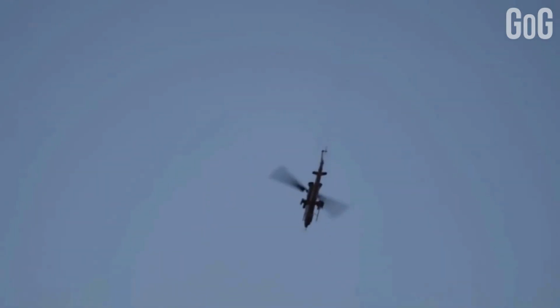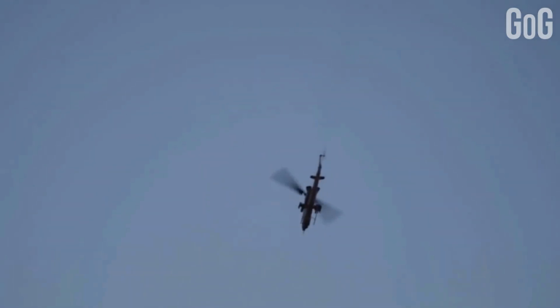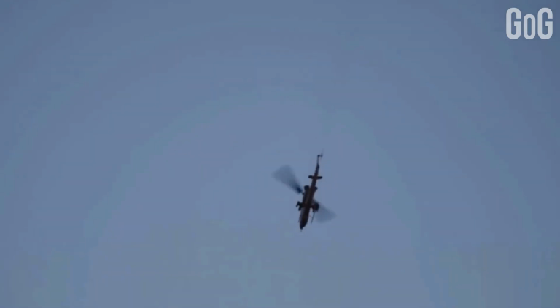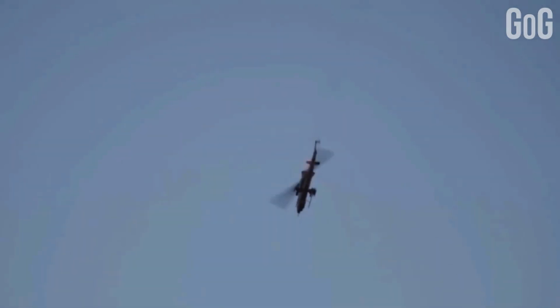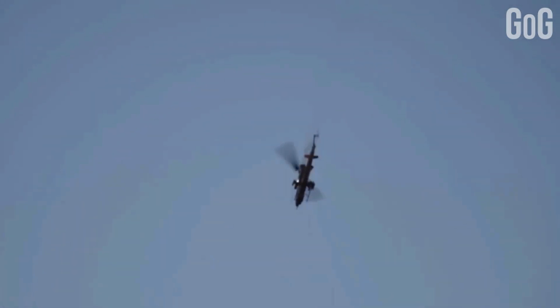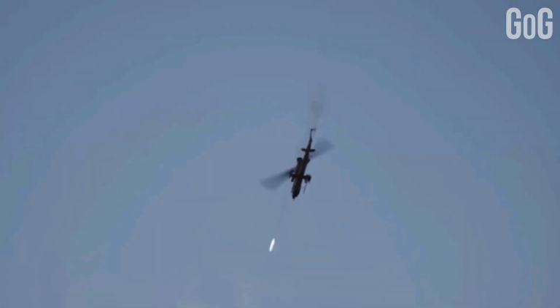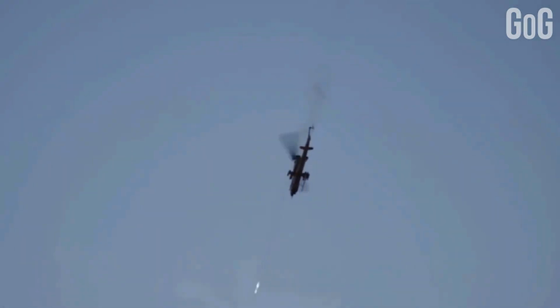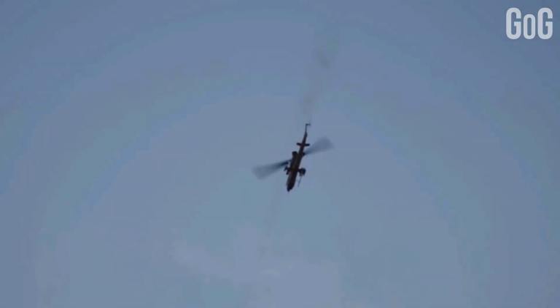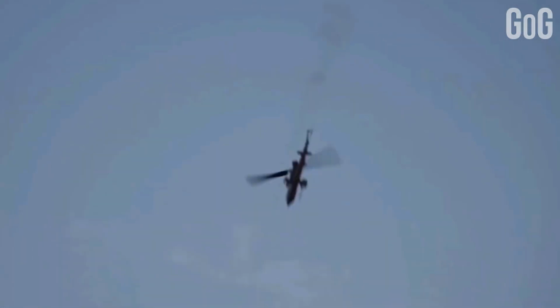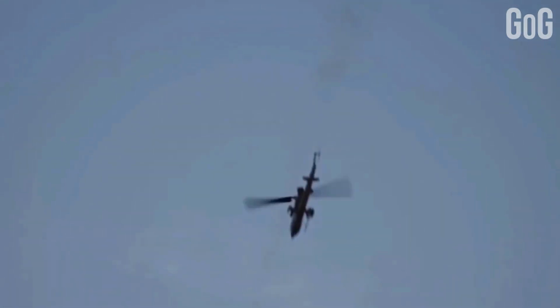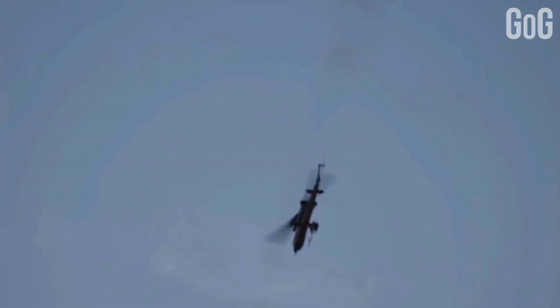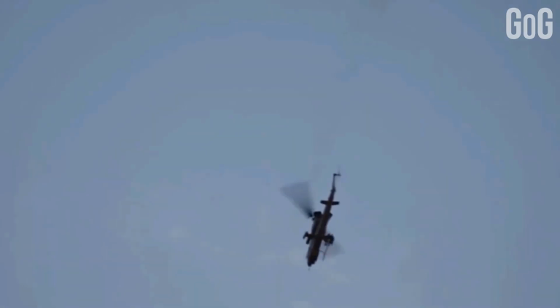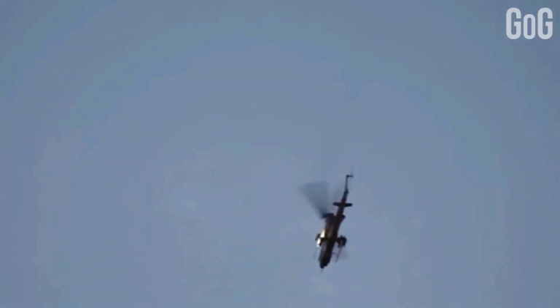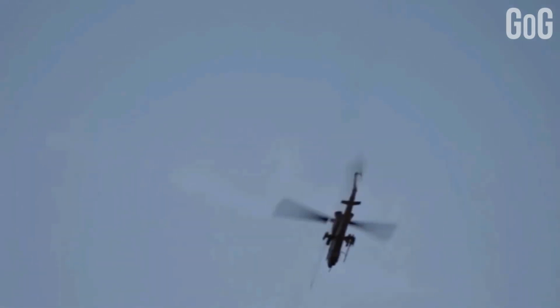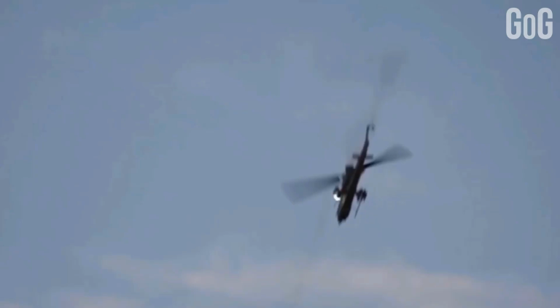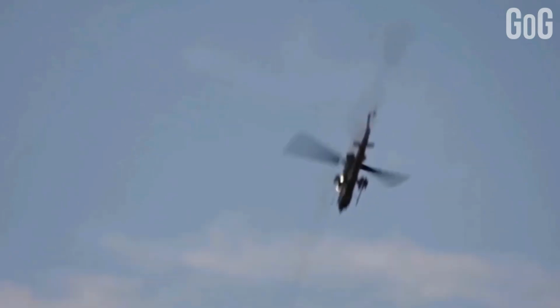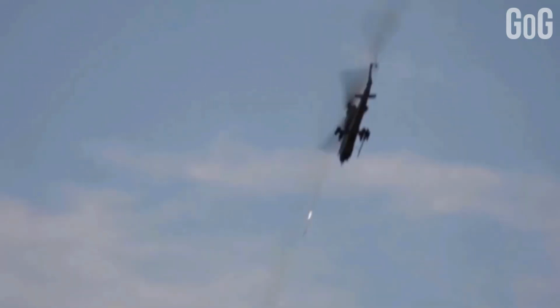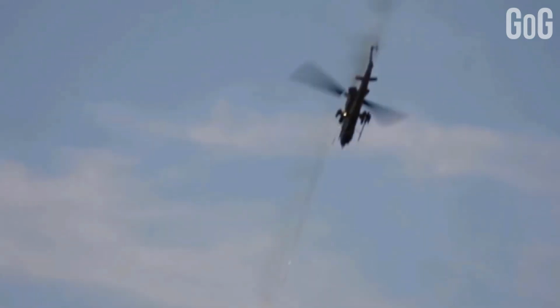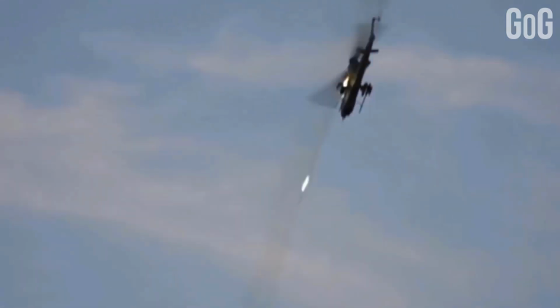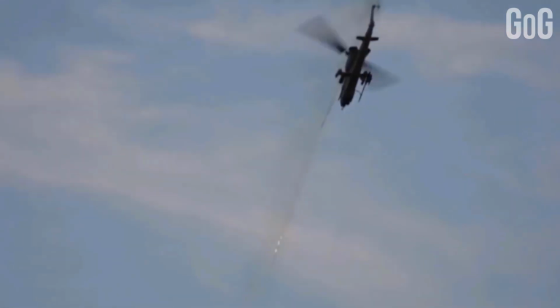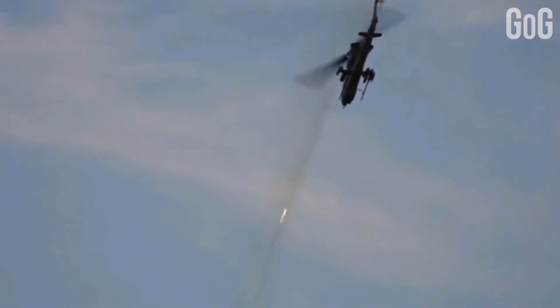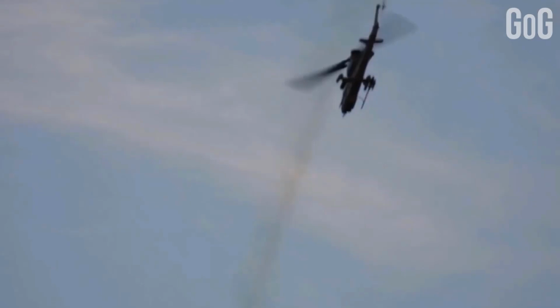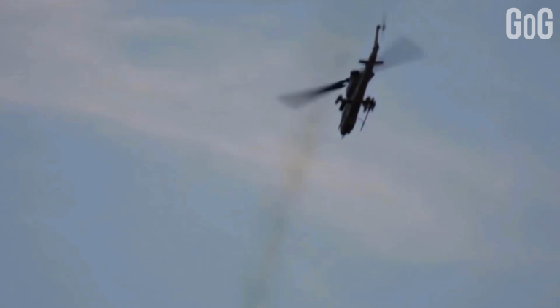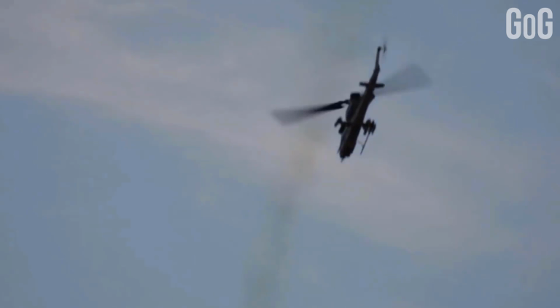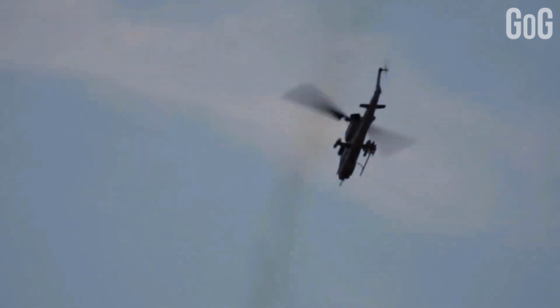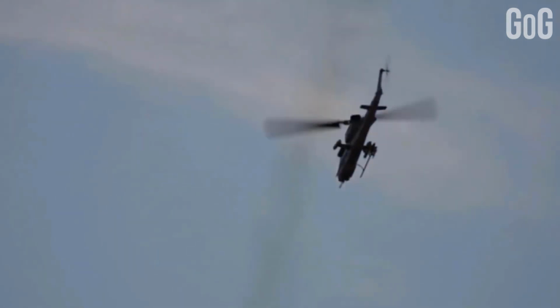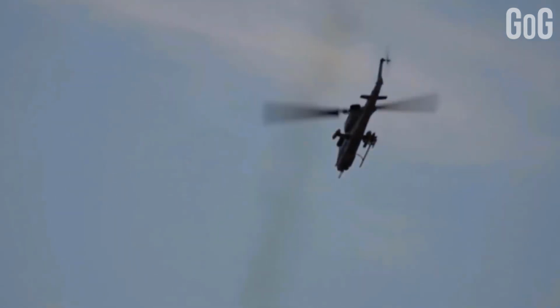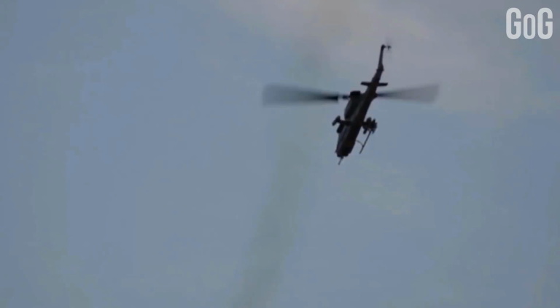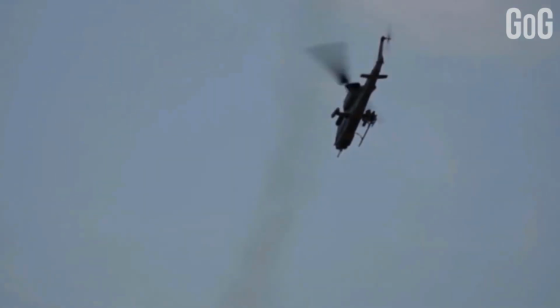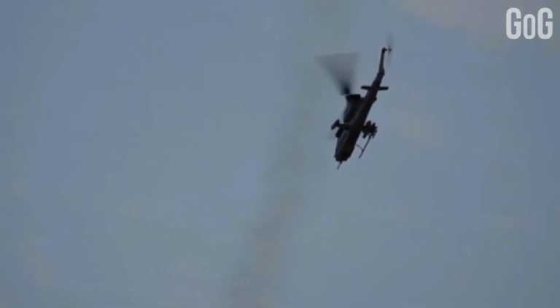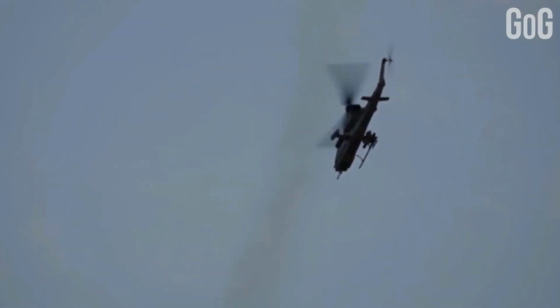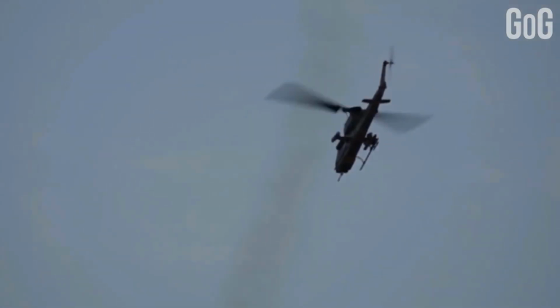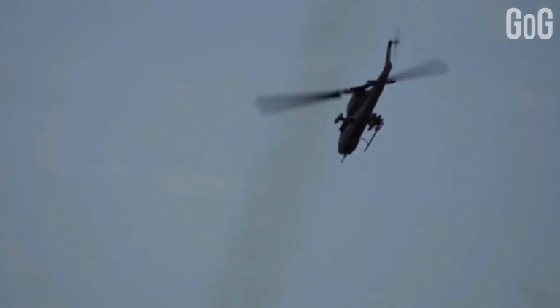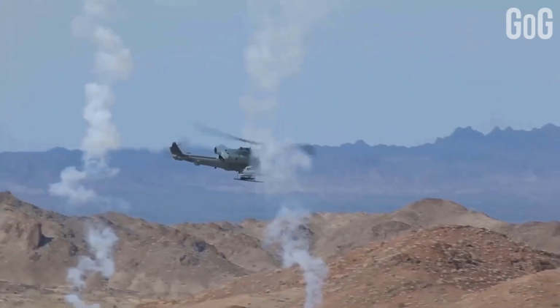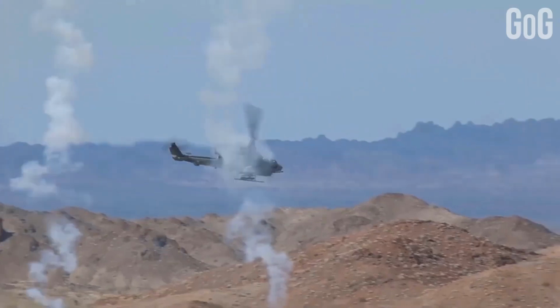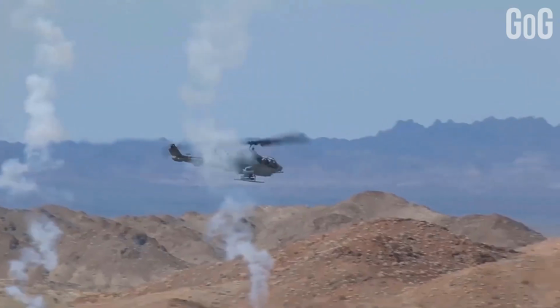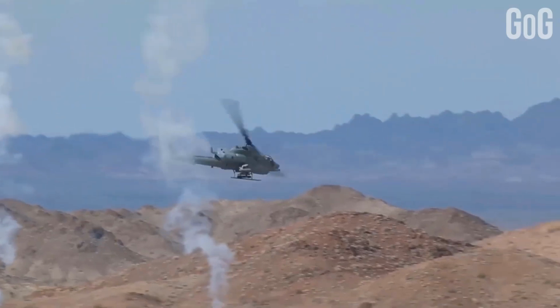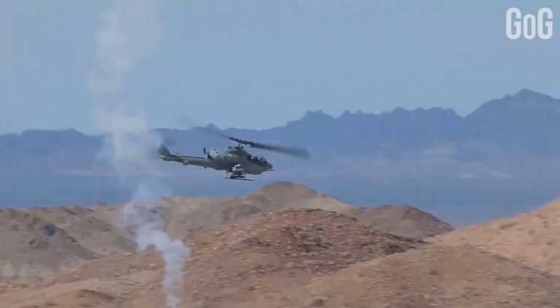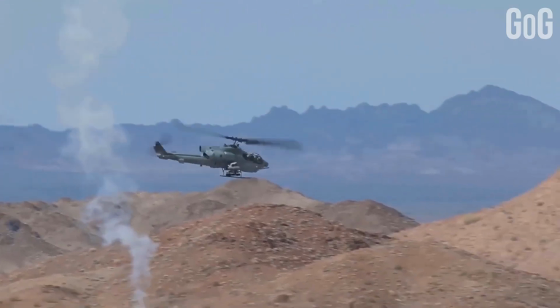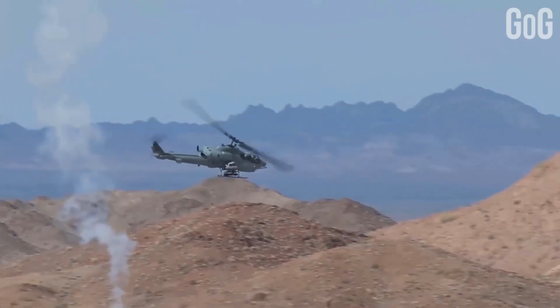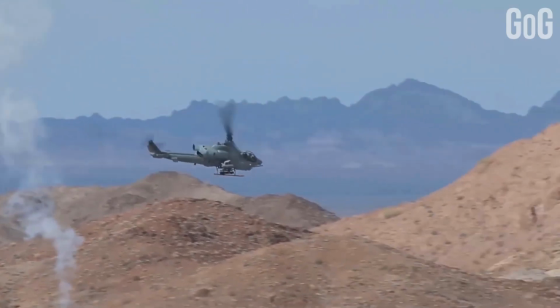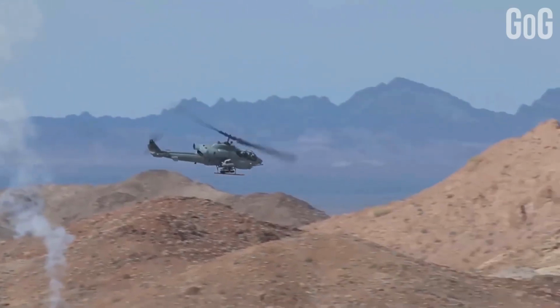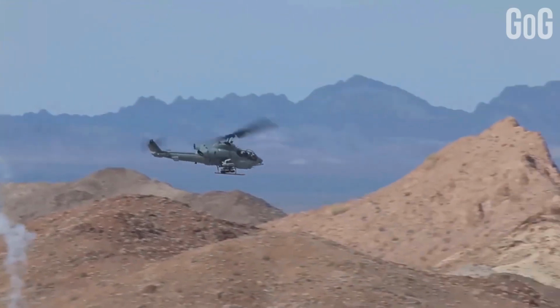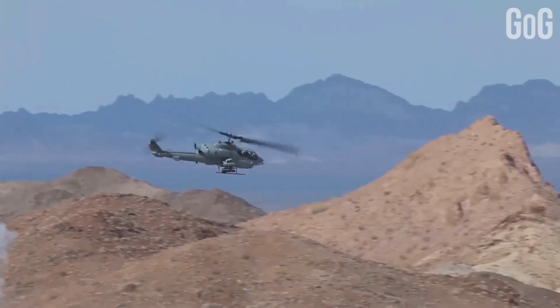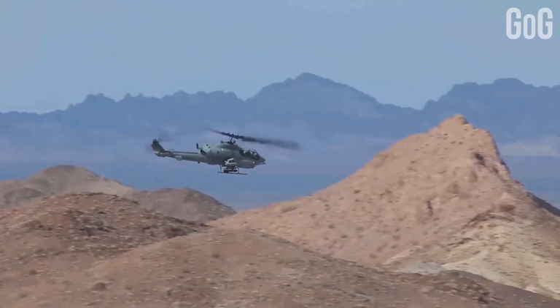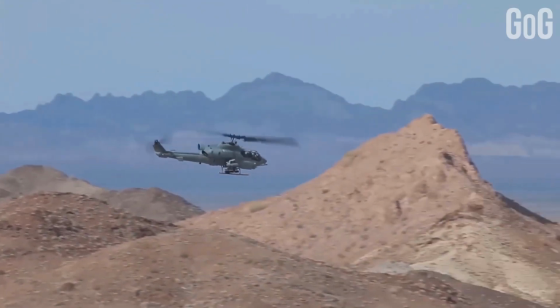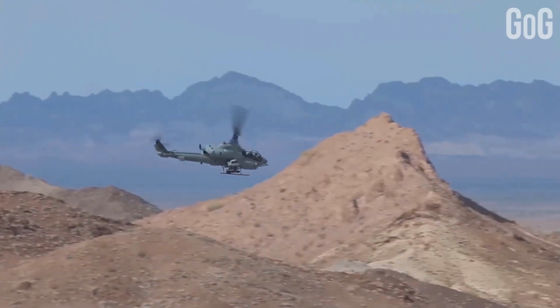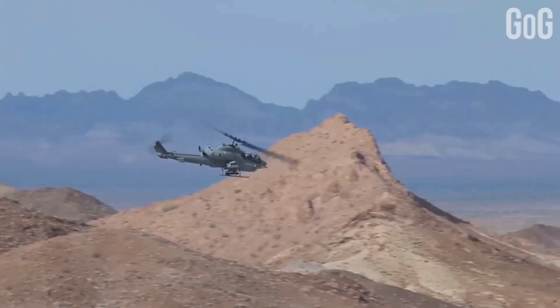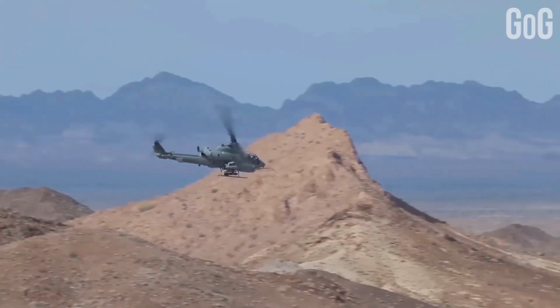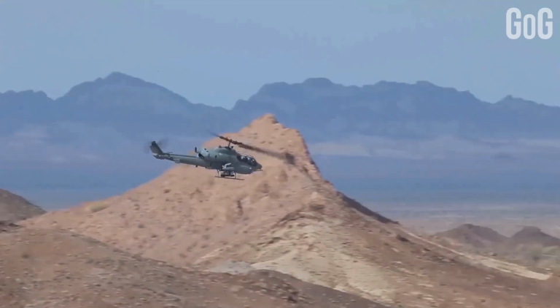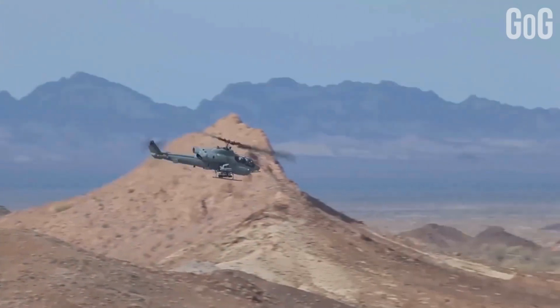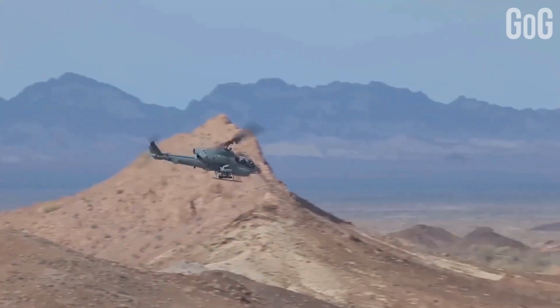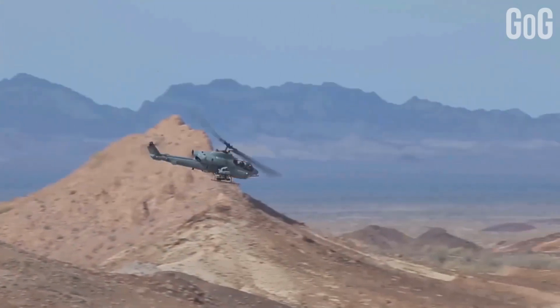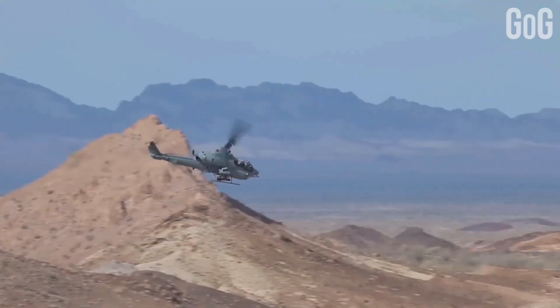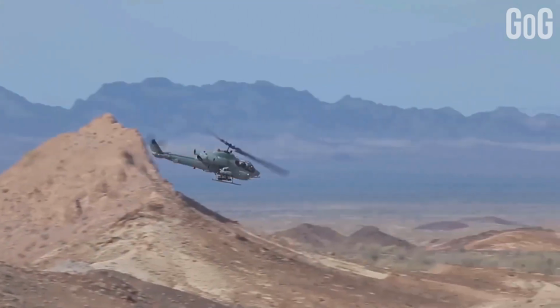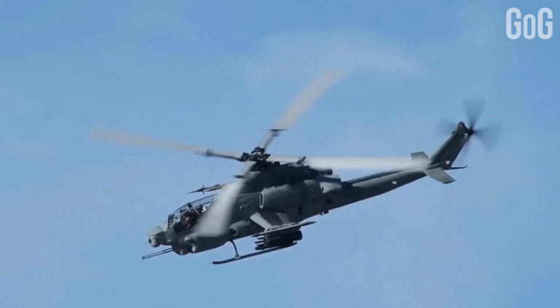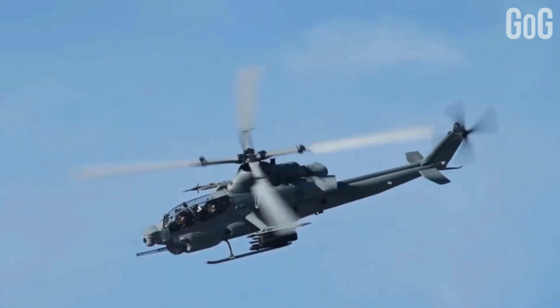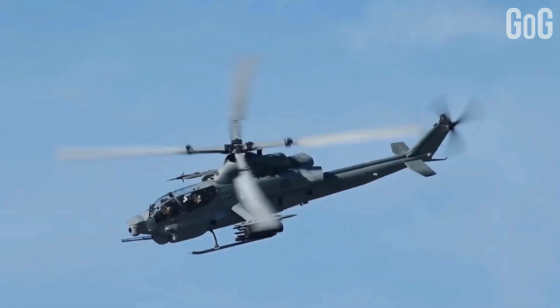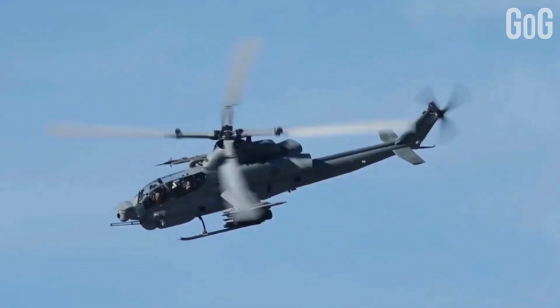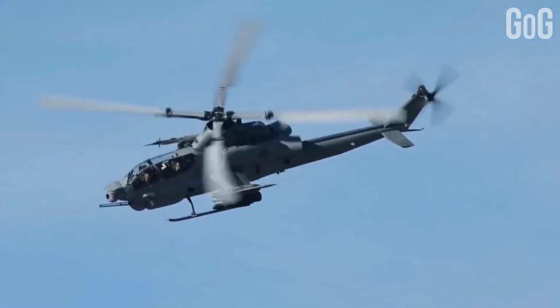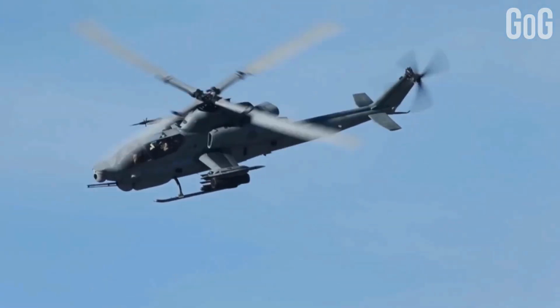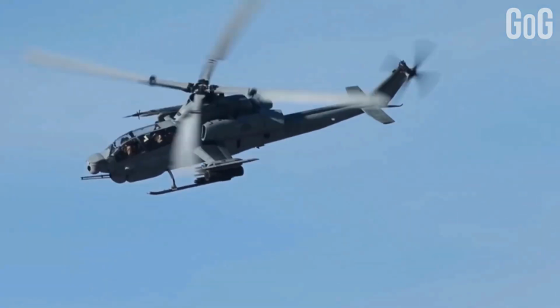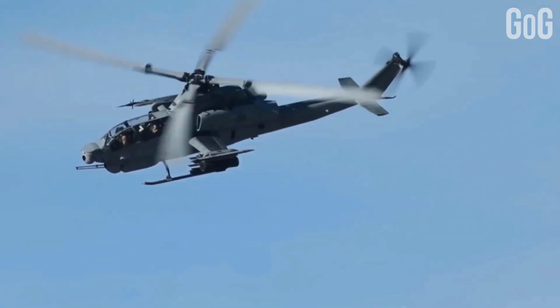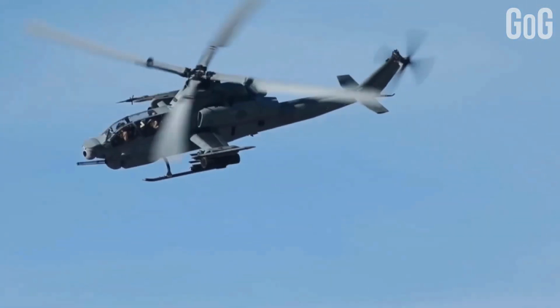Today, the AH-1Z continues to provide the precision, armament, and tactical situational awareness to fight in close proximity with the Marines below.